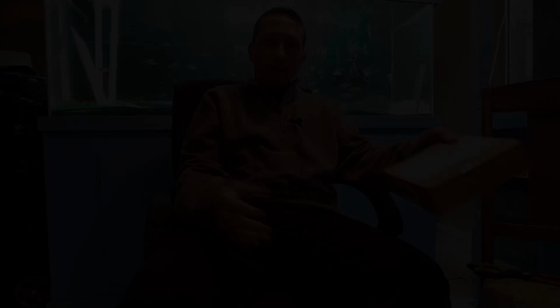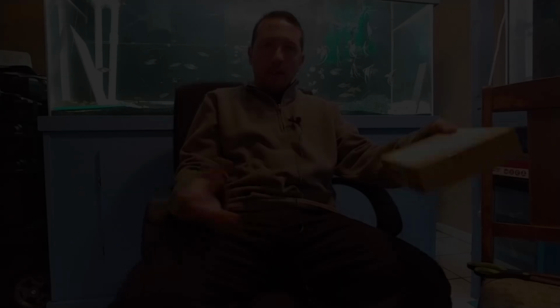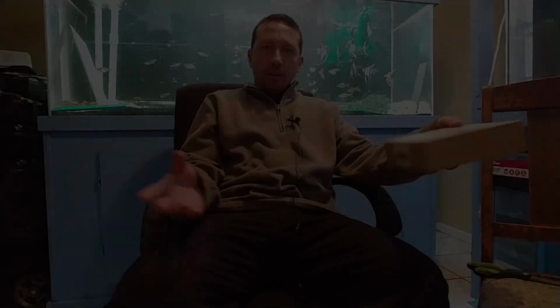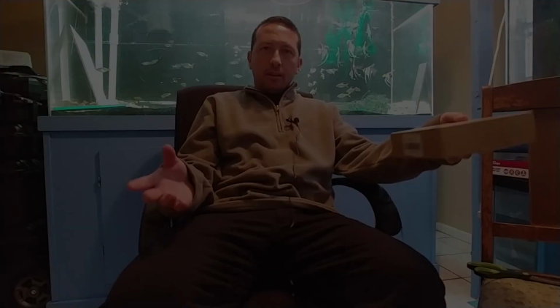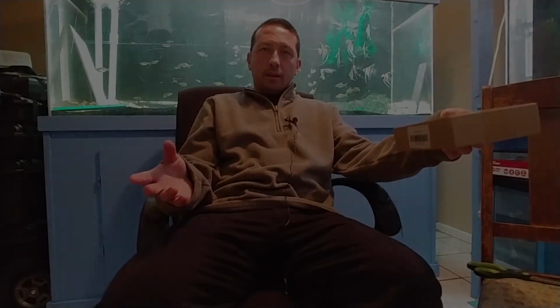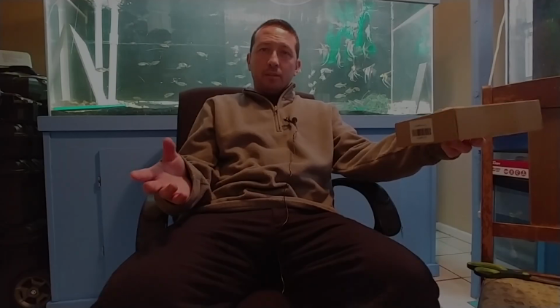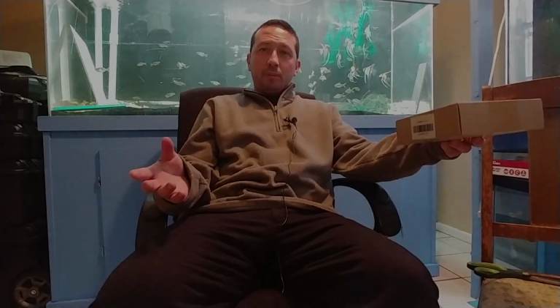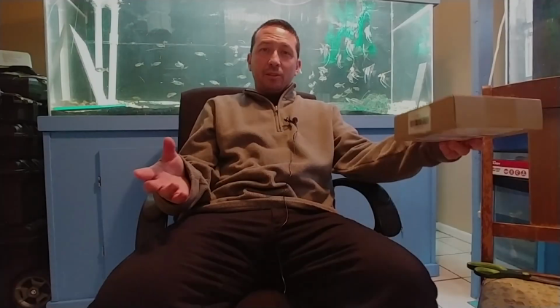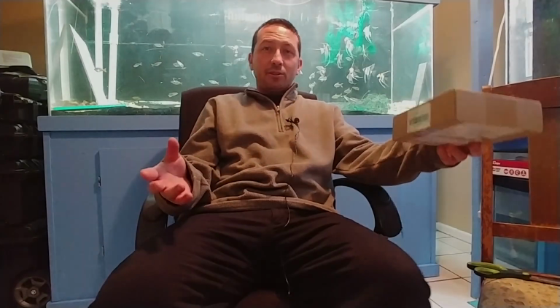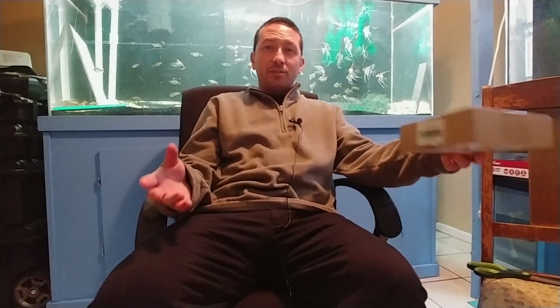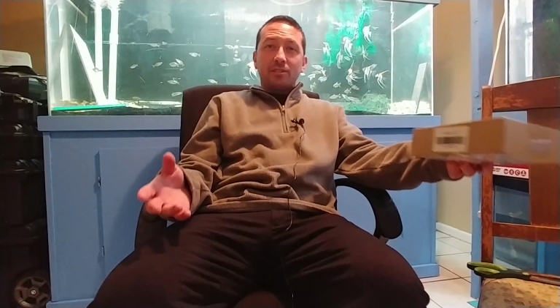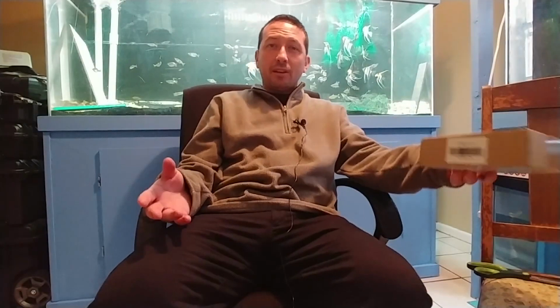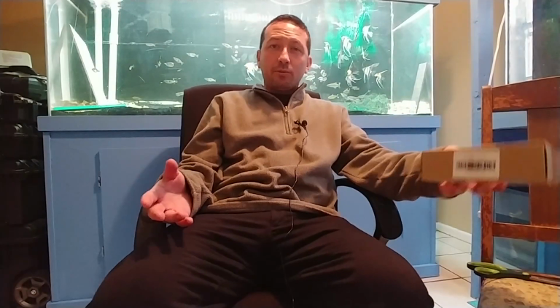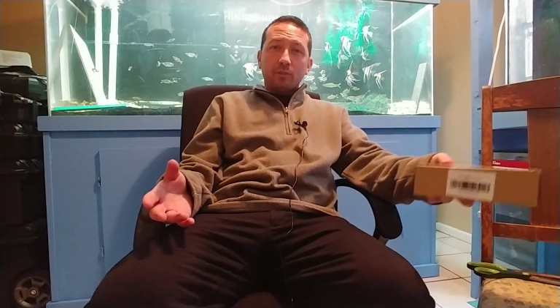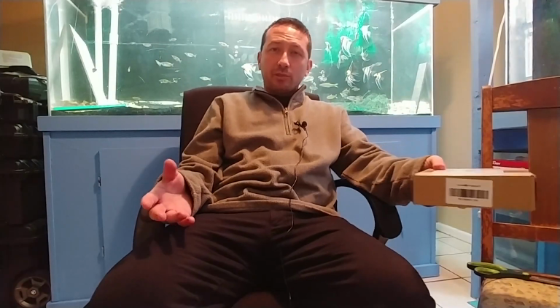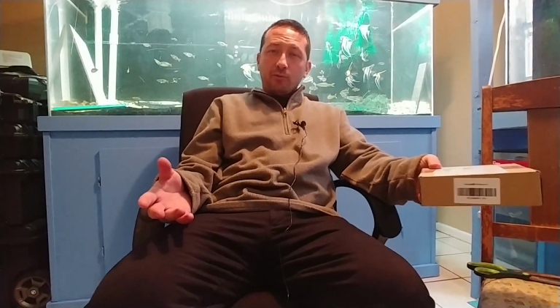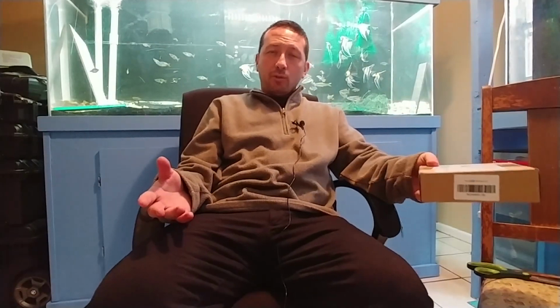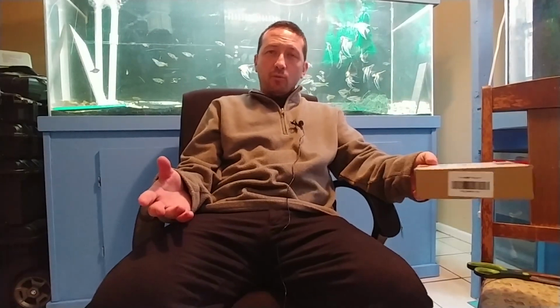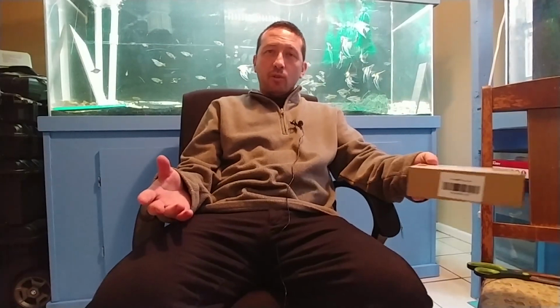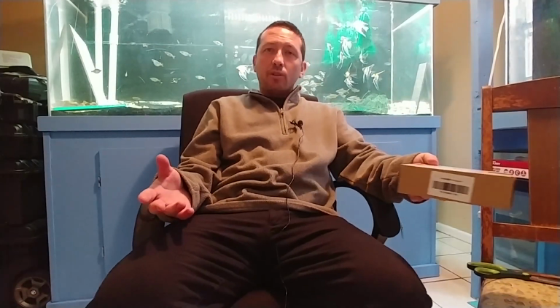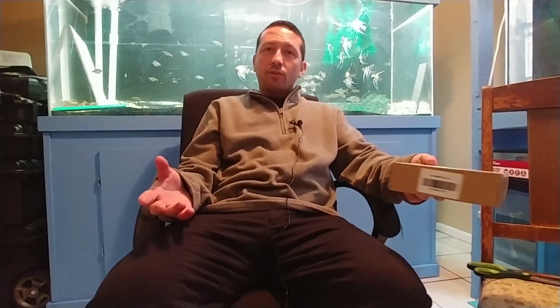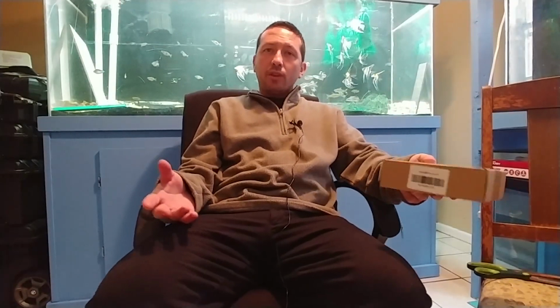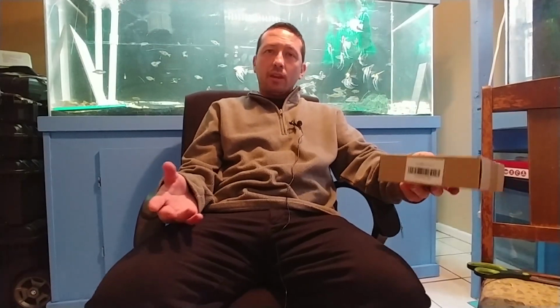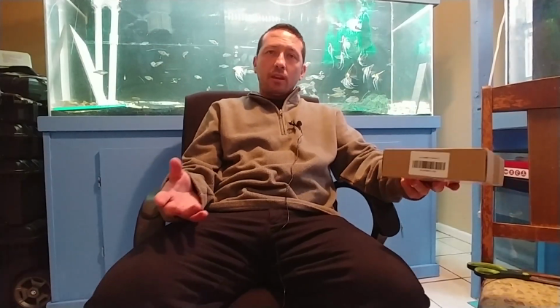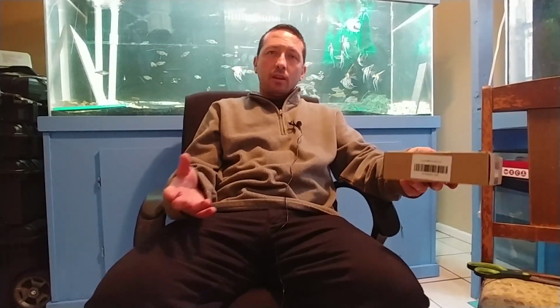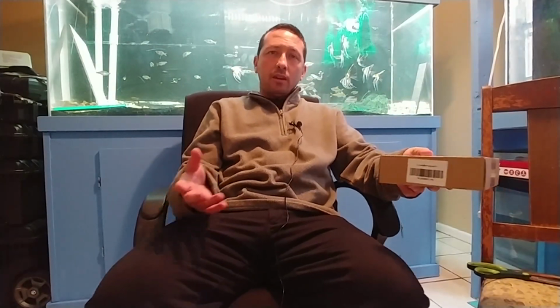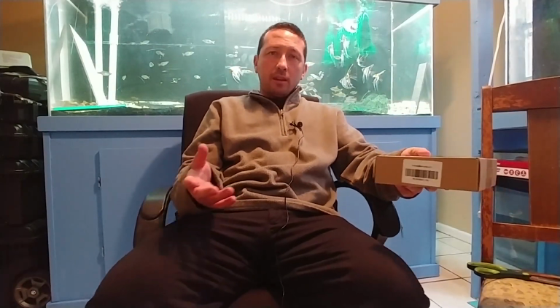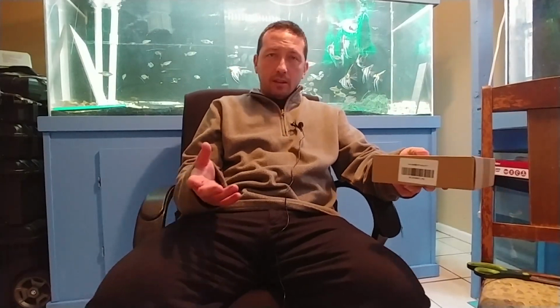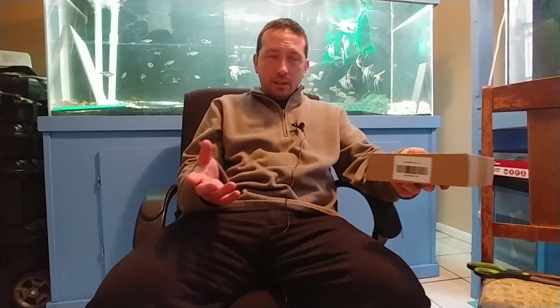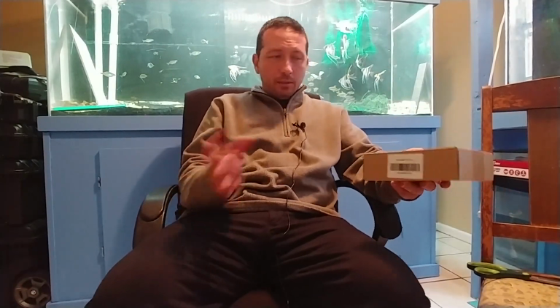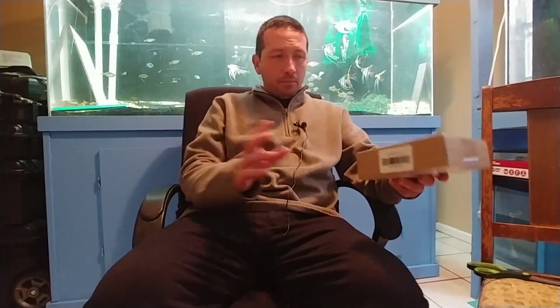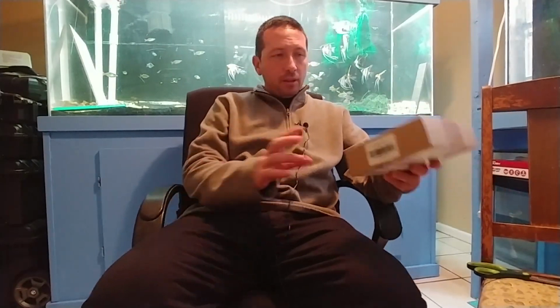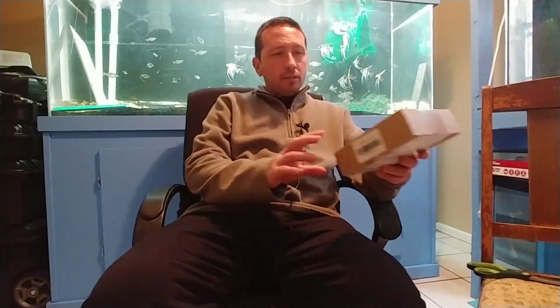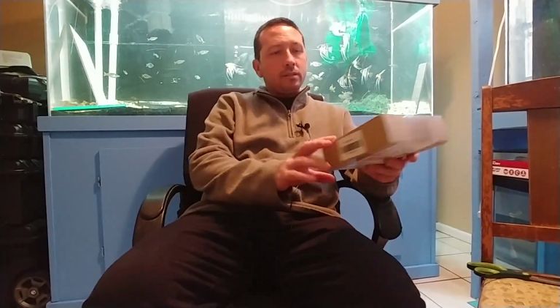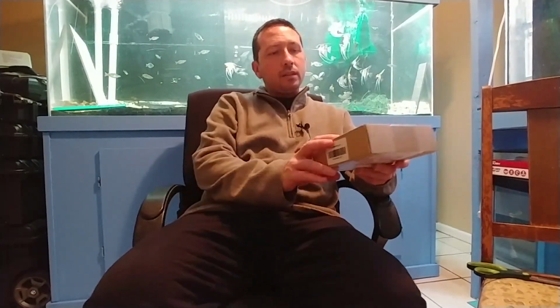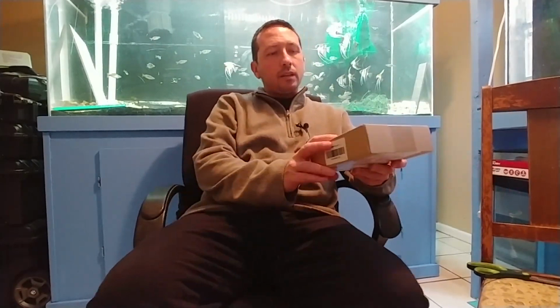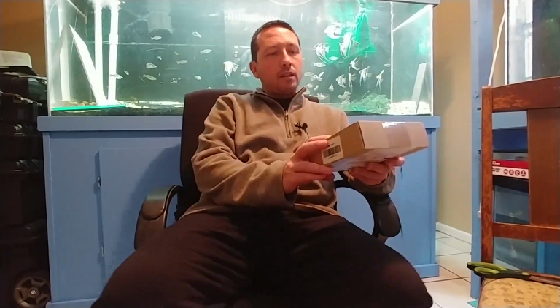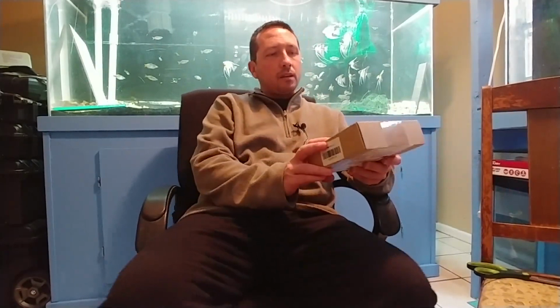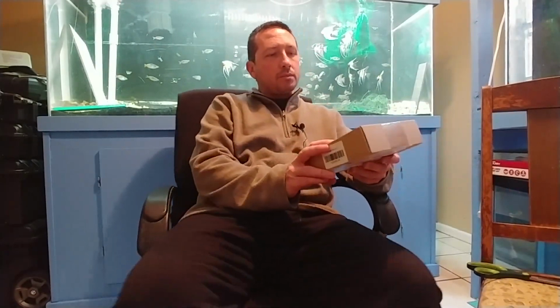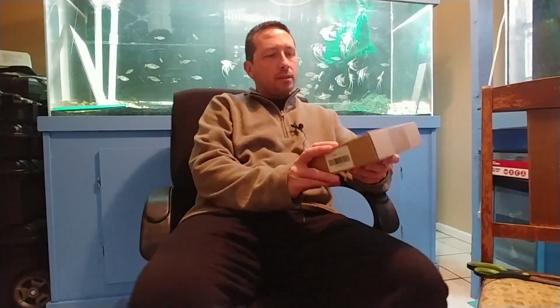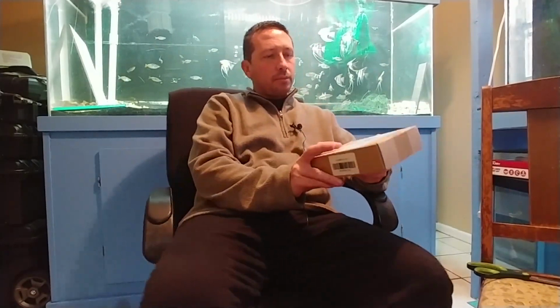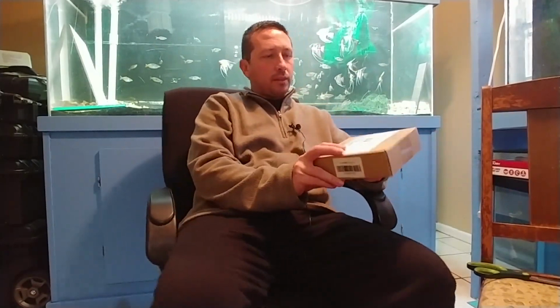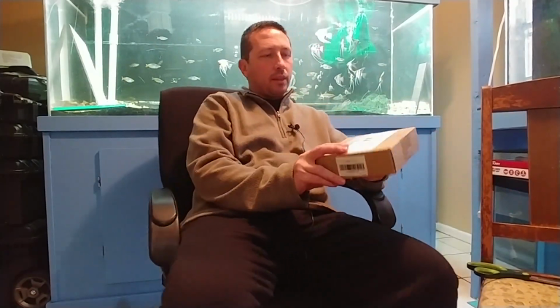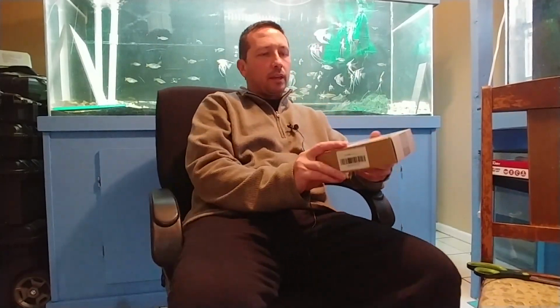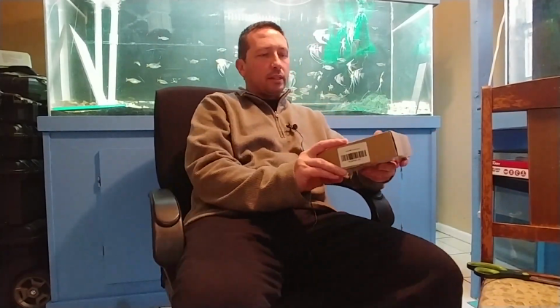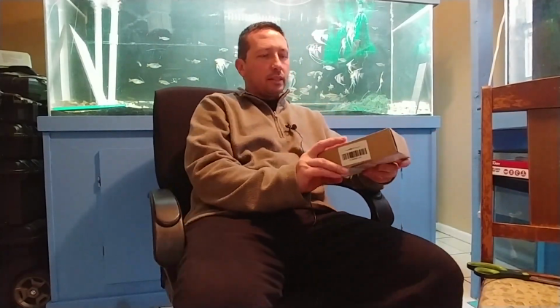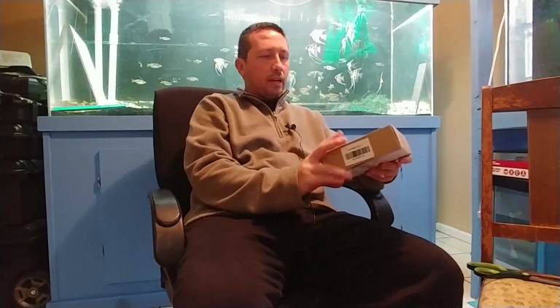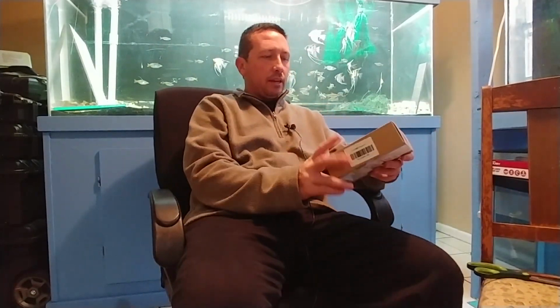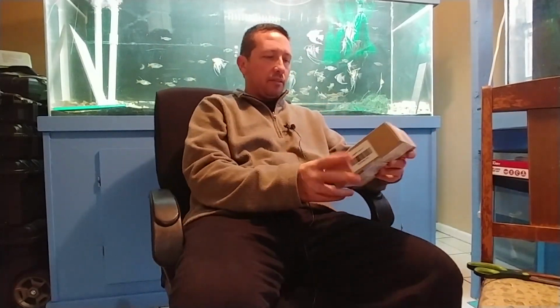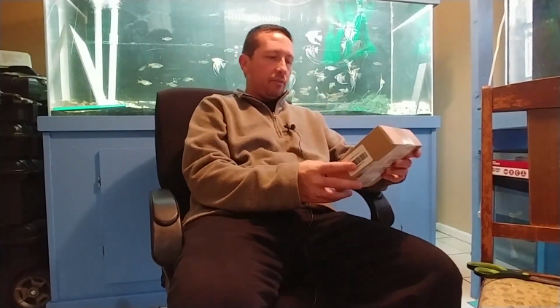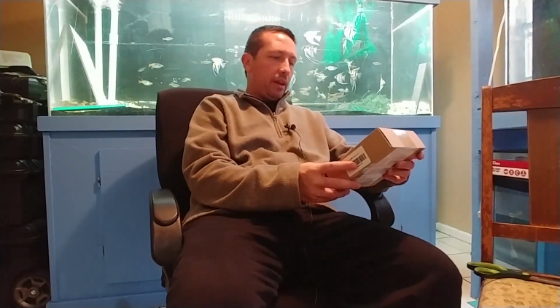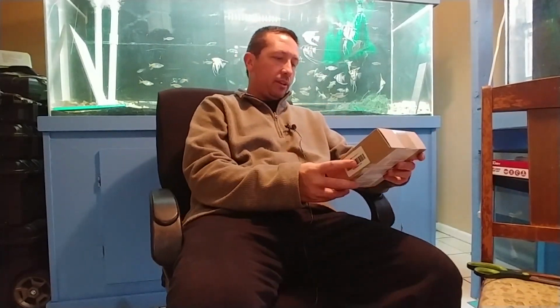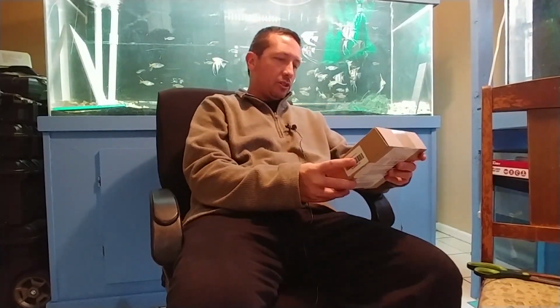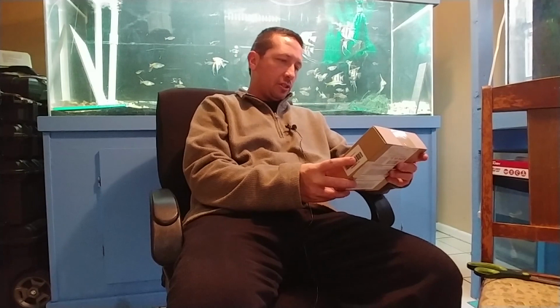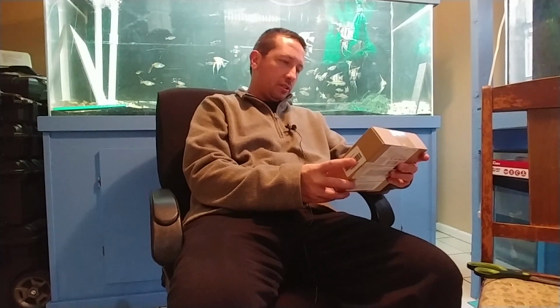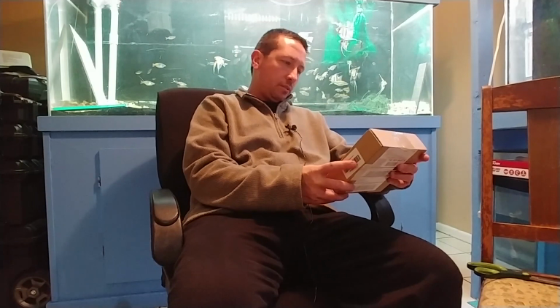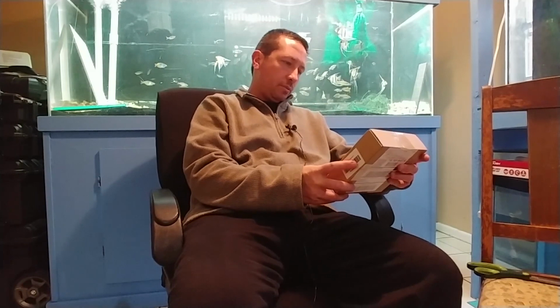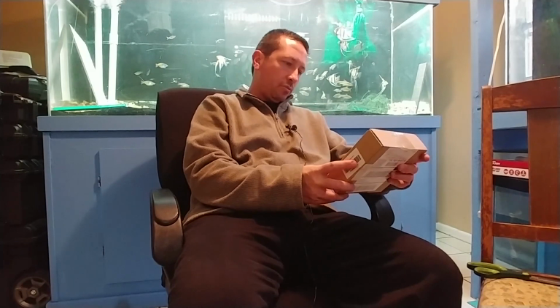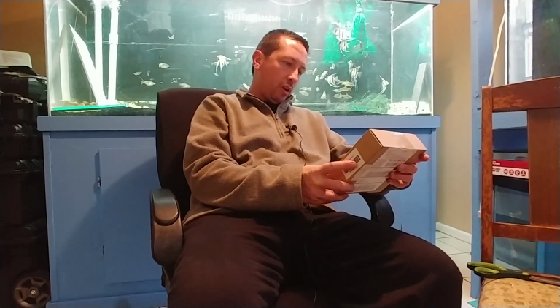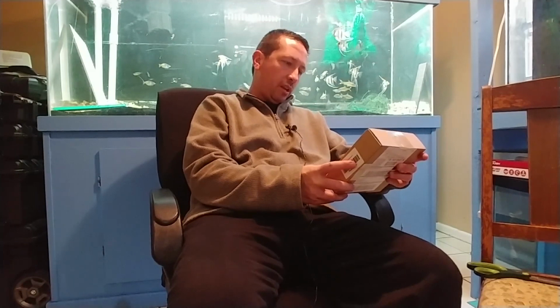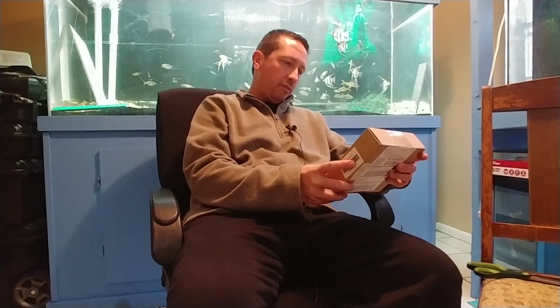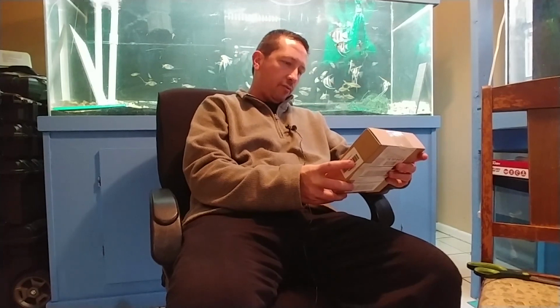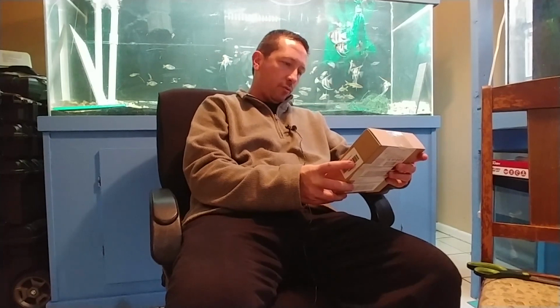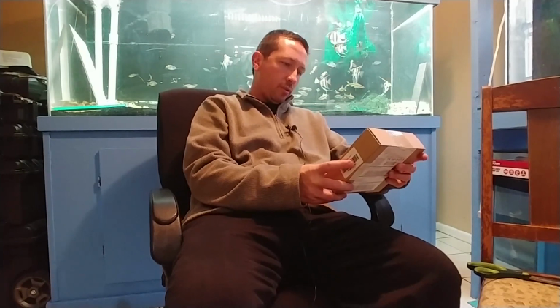Hey guys, Patrick here in Southwest Fort Worth, and in the mail today came something that I have anxiously been waiting for.